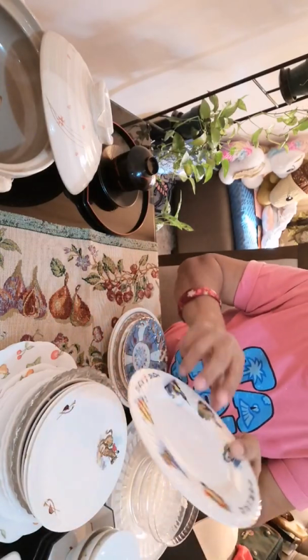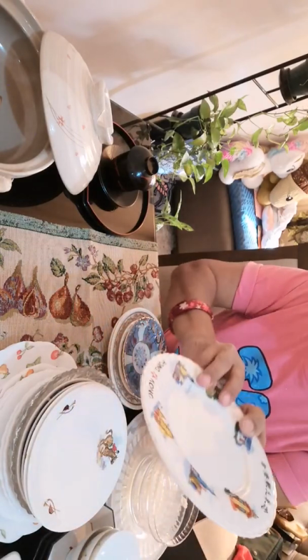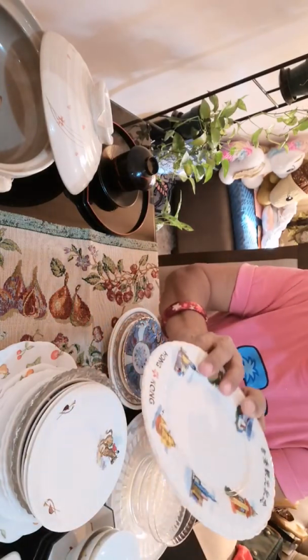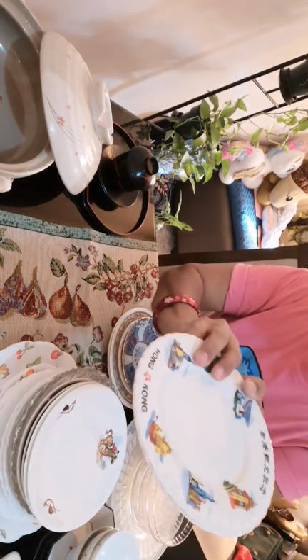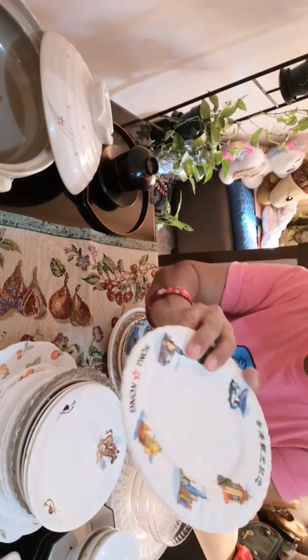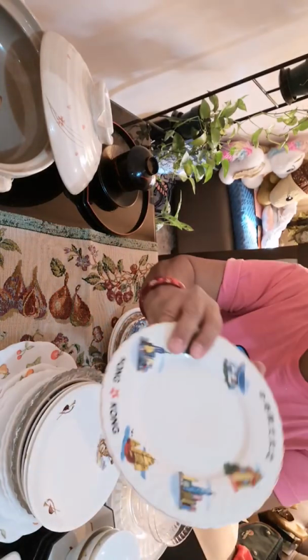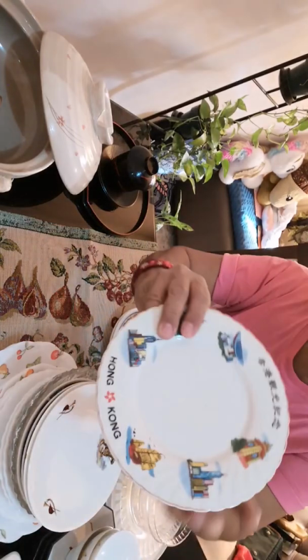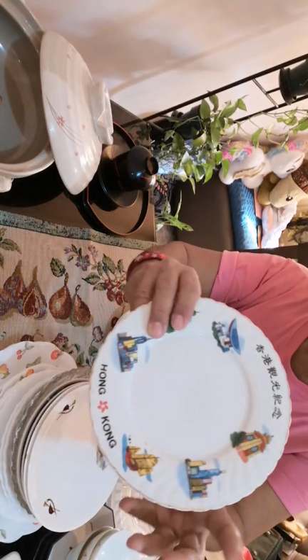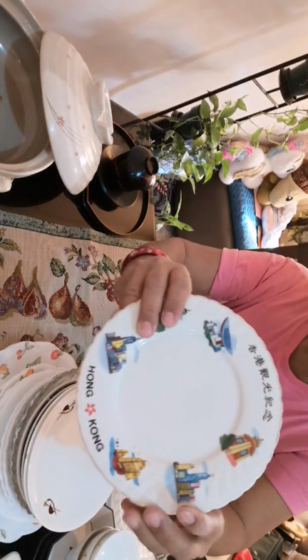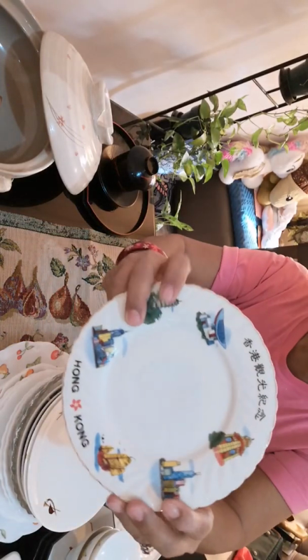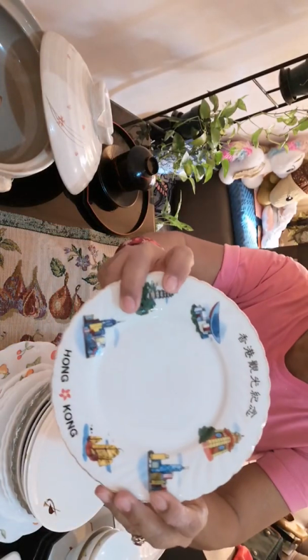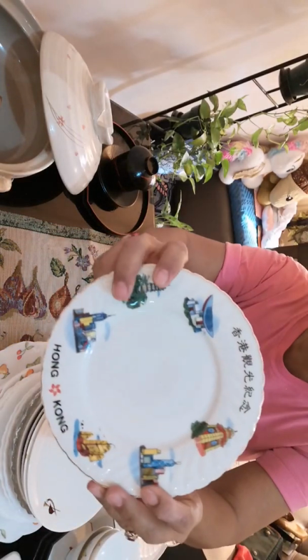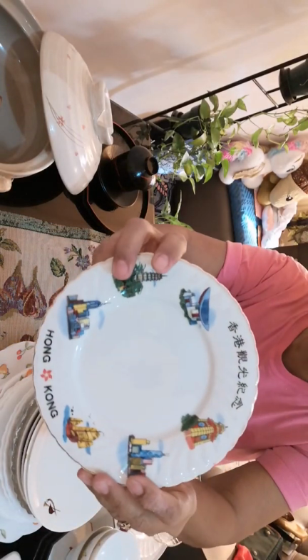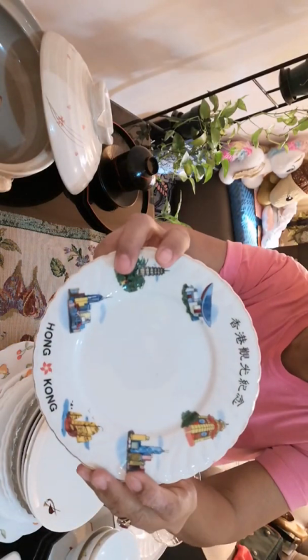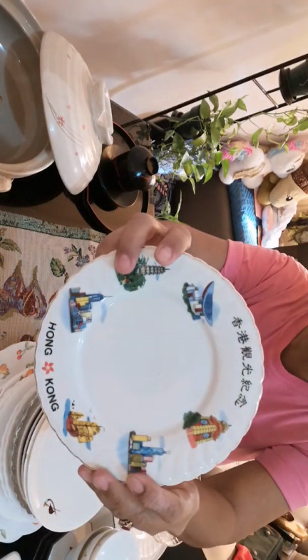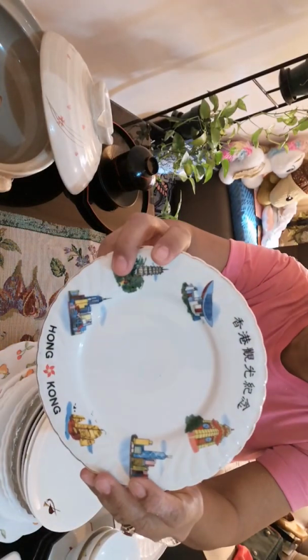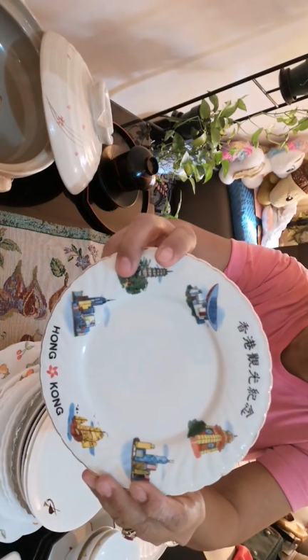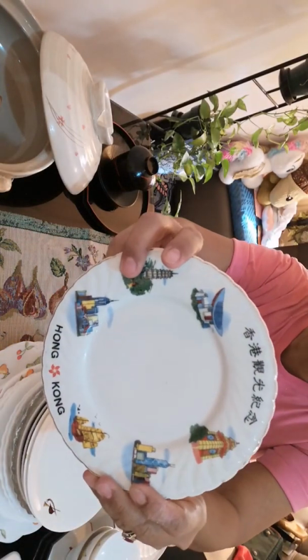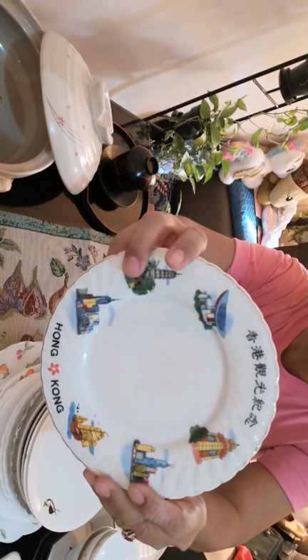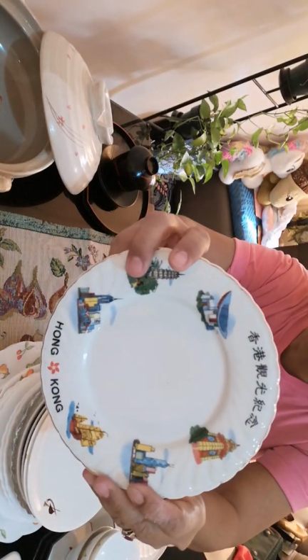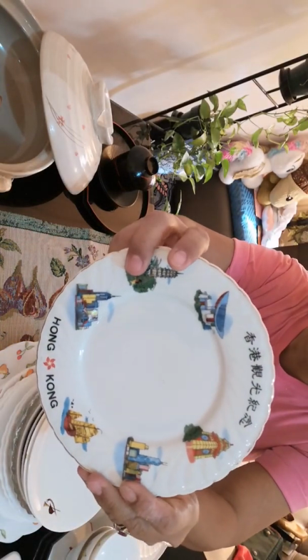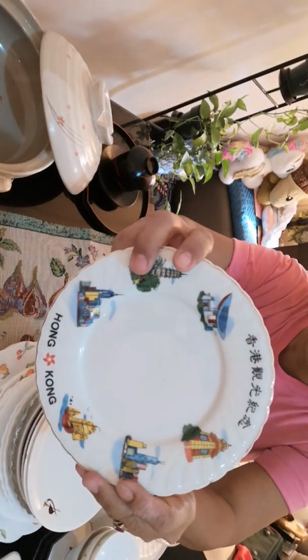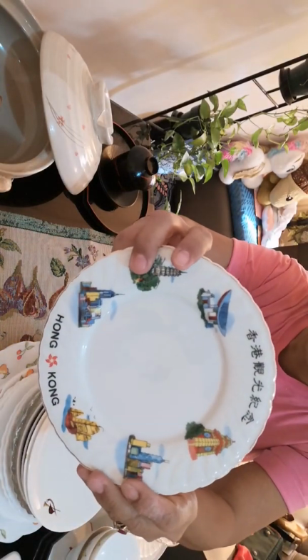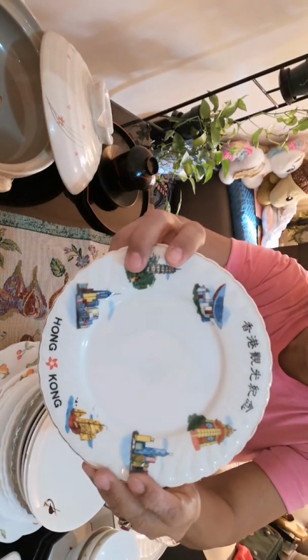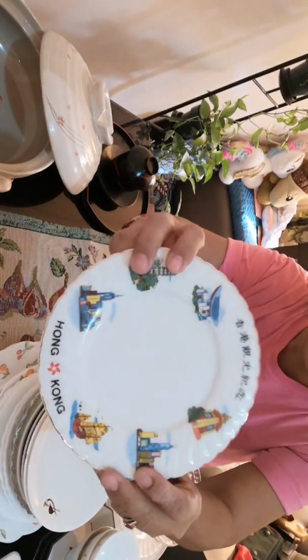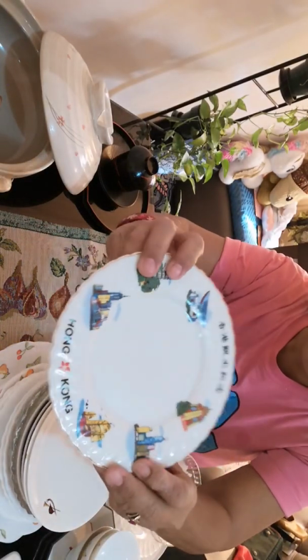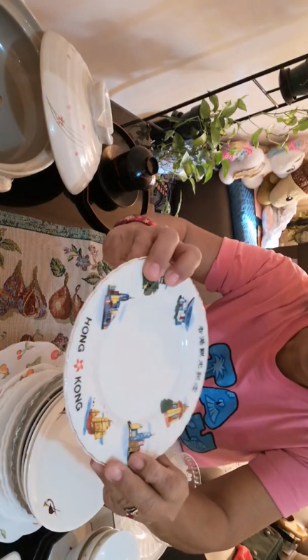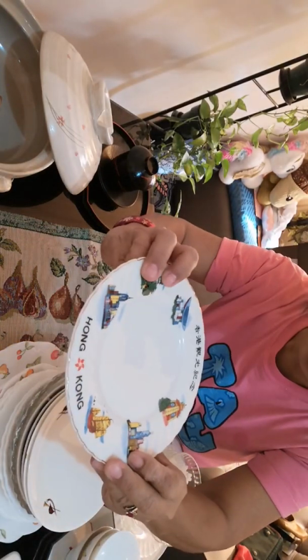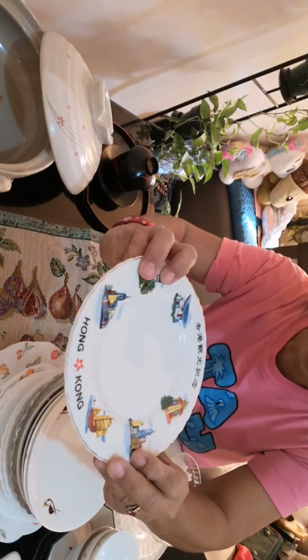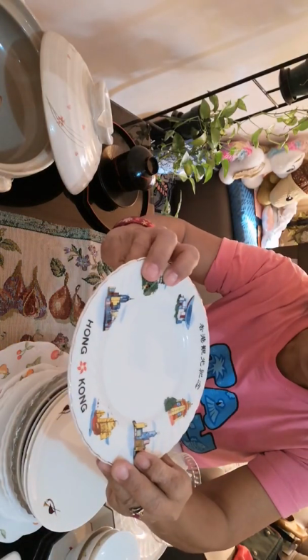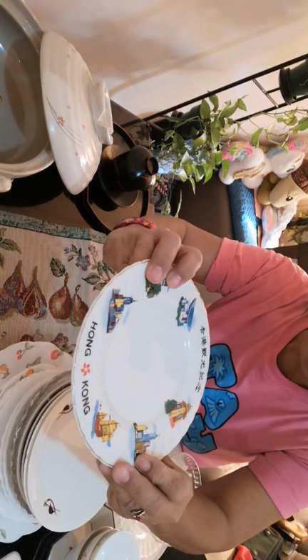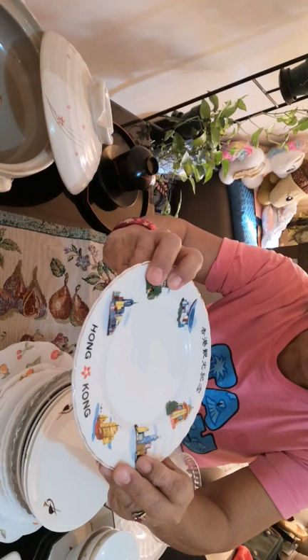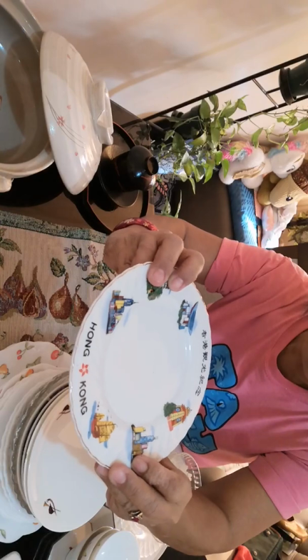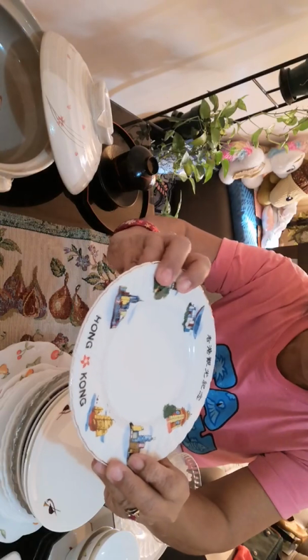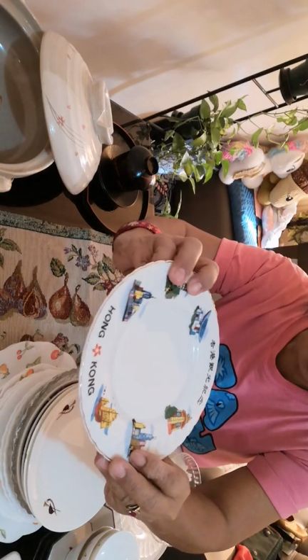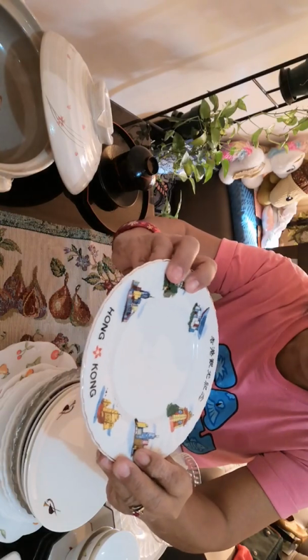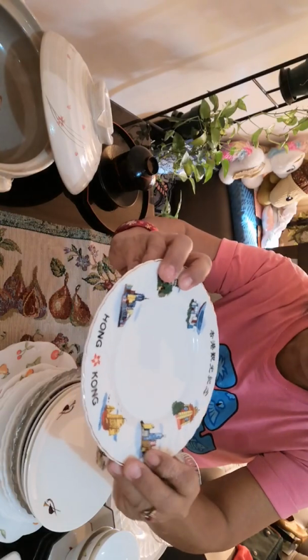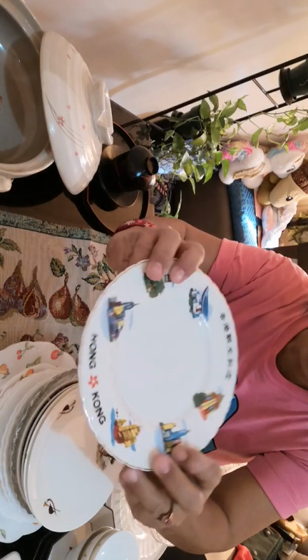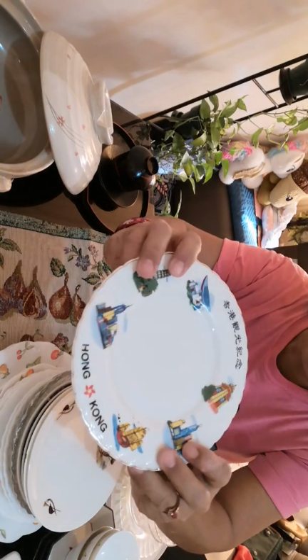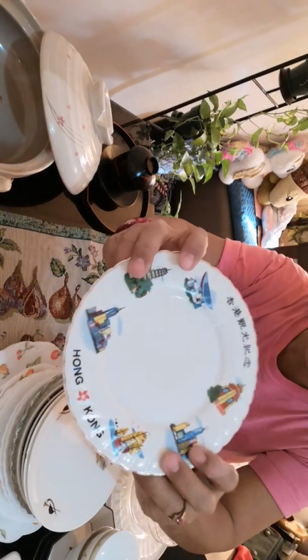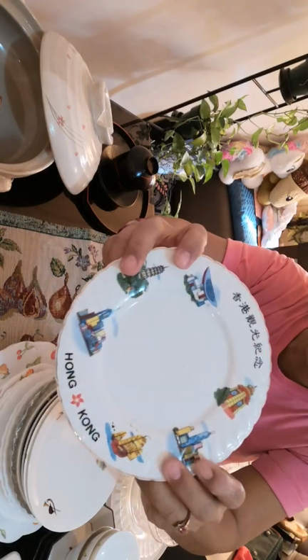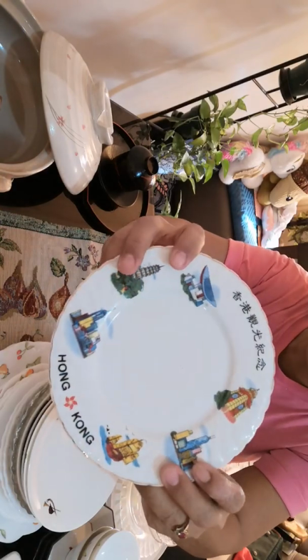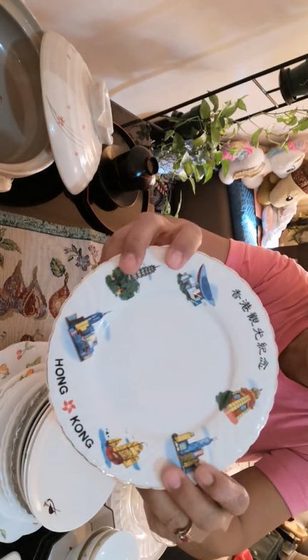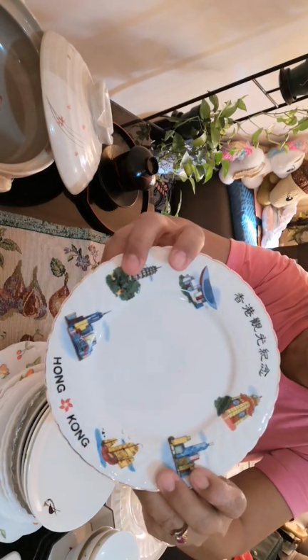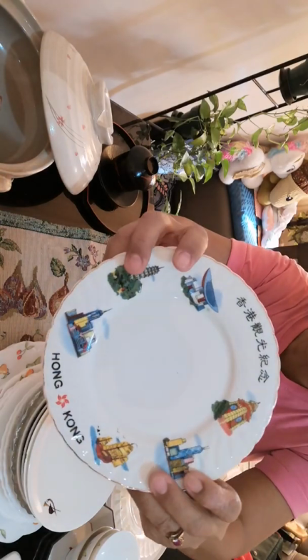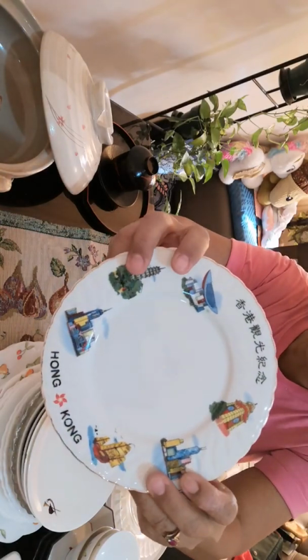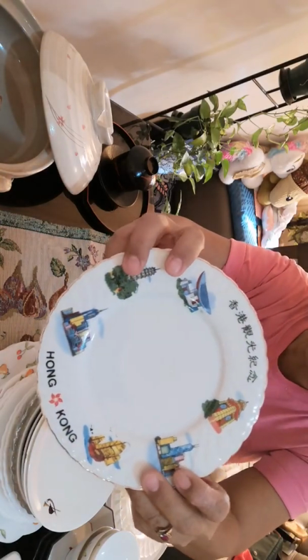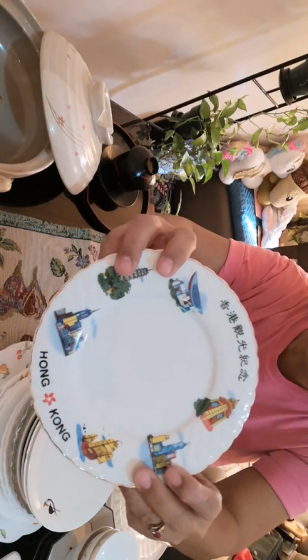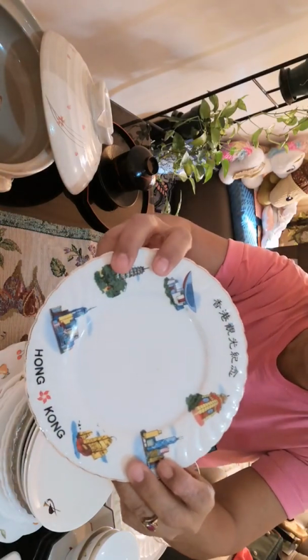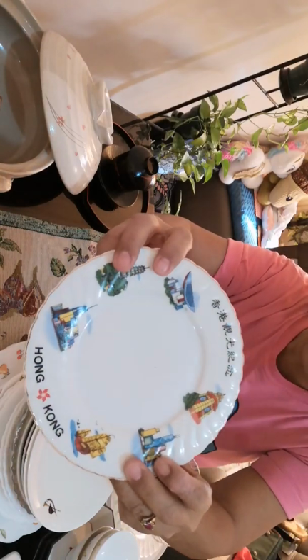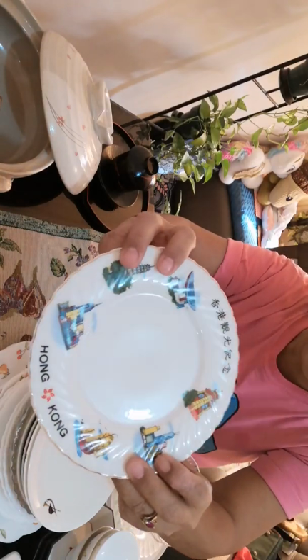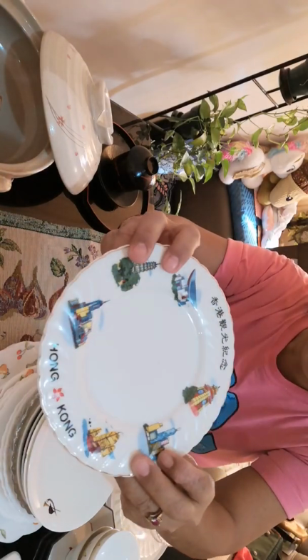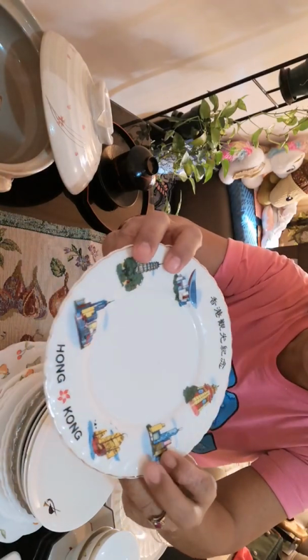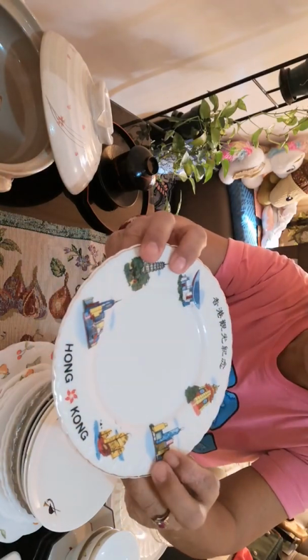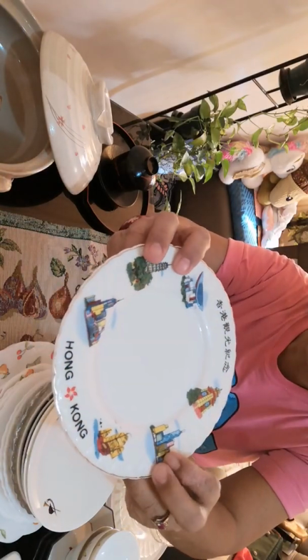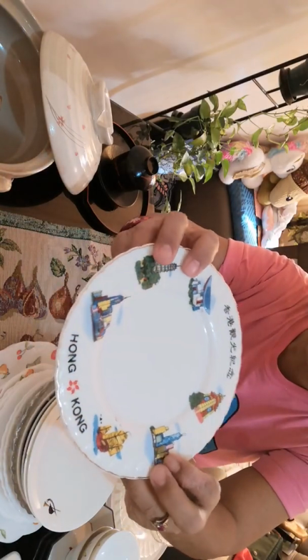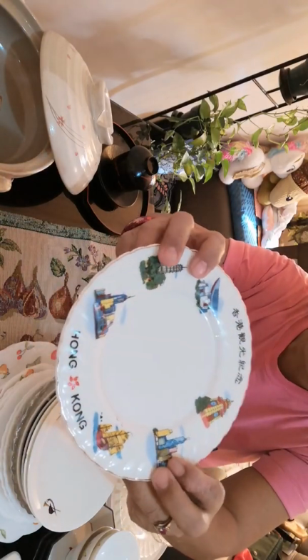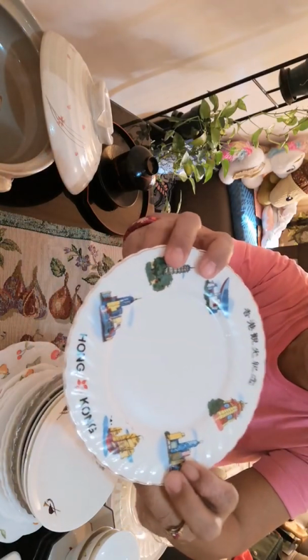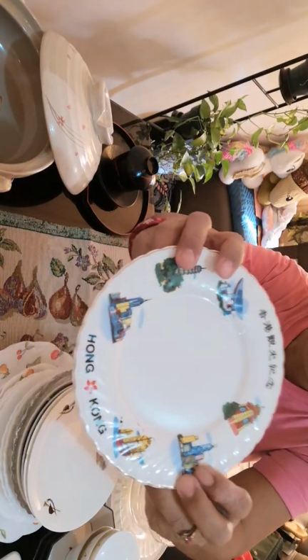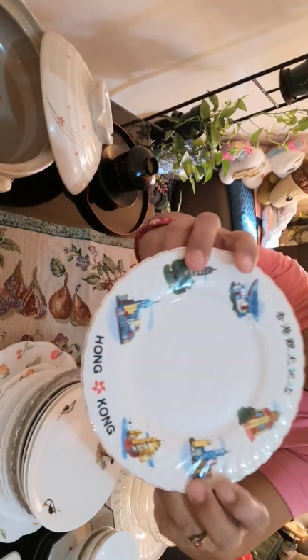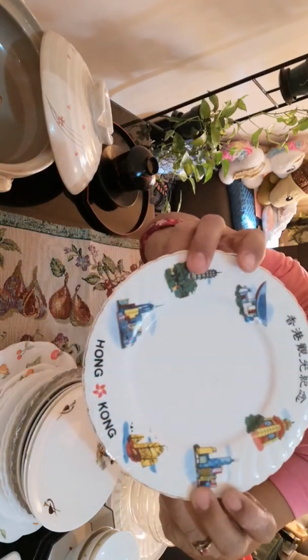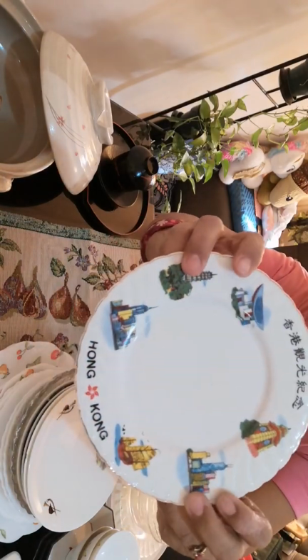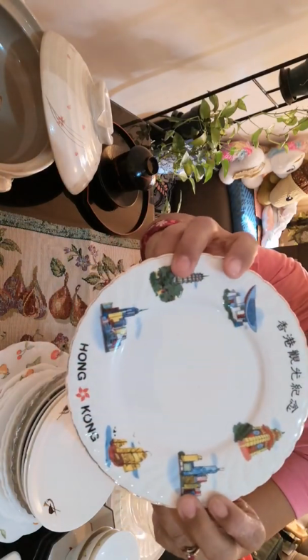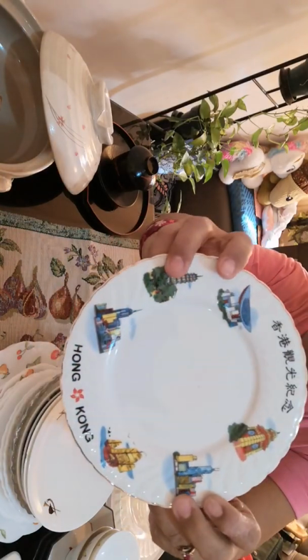This one has no mark at the back, but this is a nice memorabilia from Hong Kong.